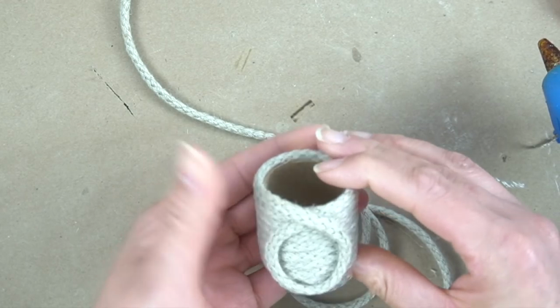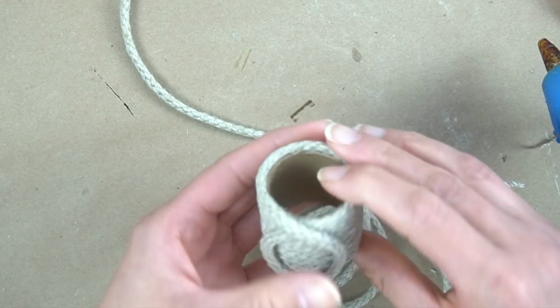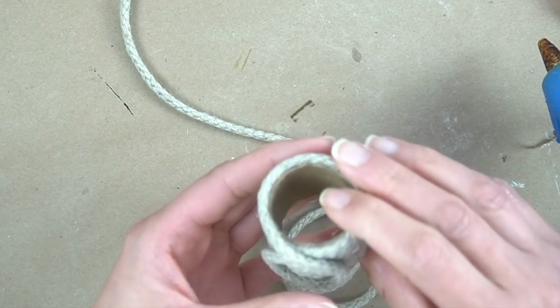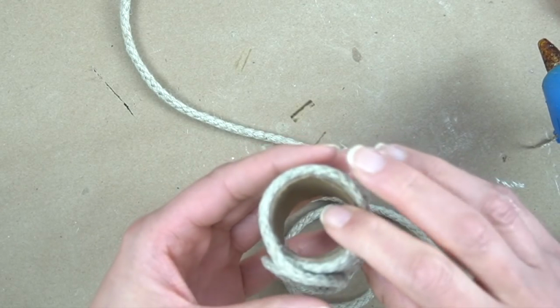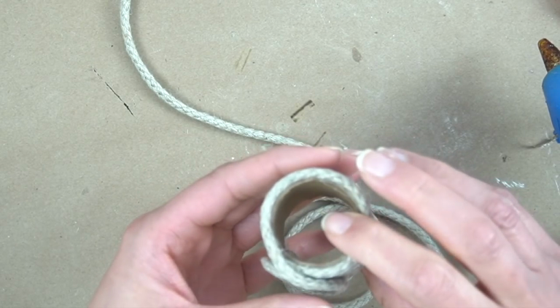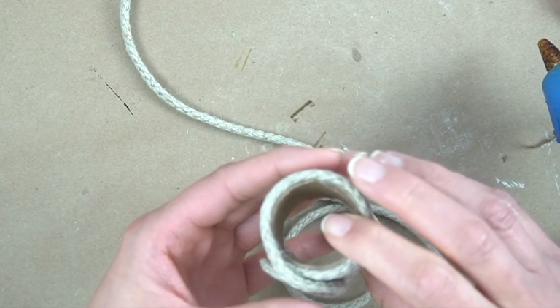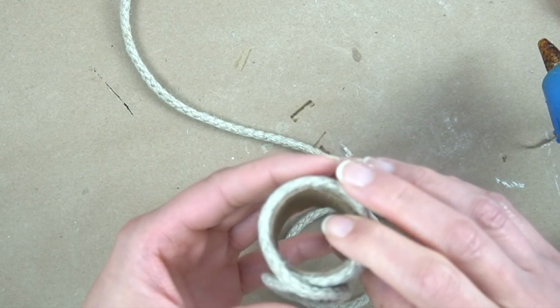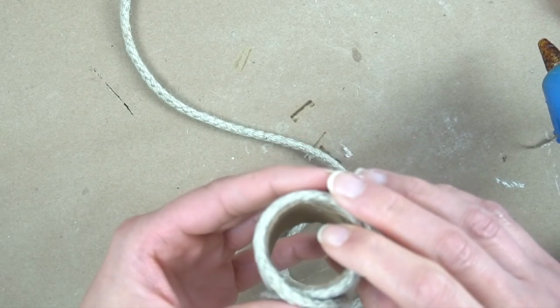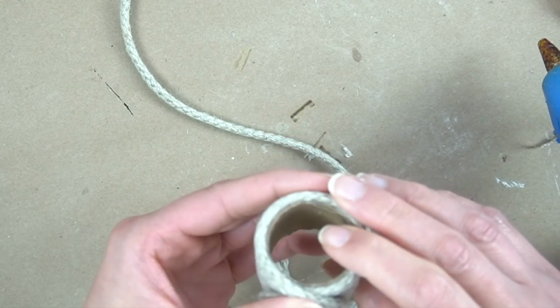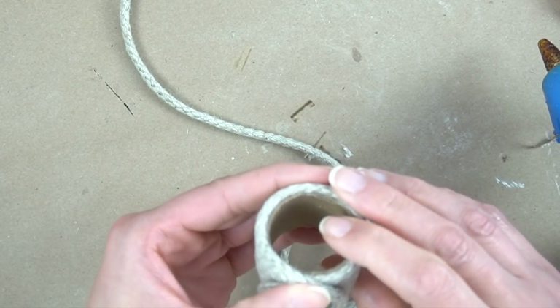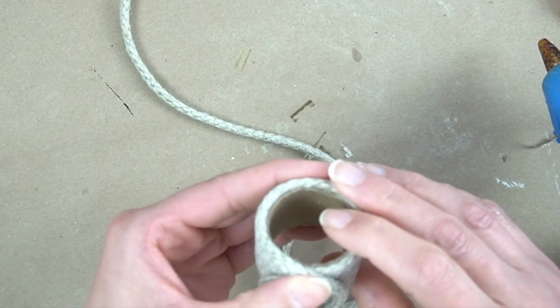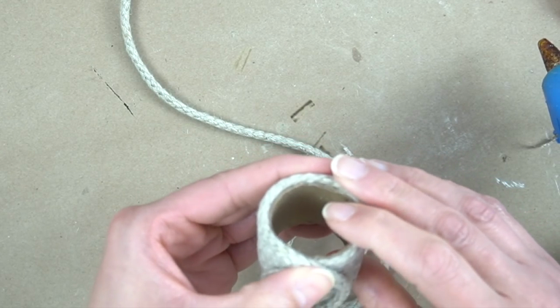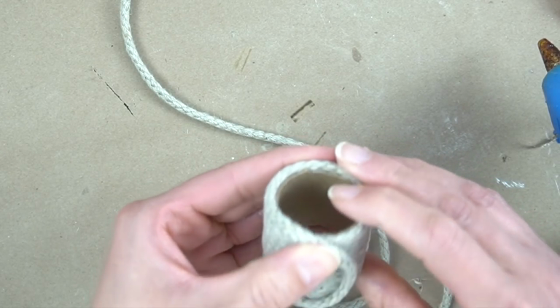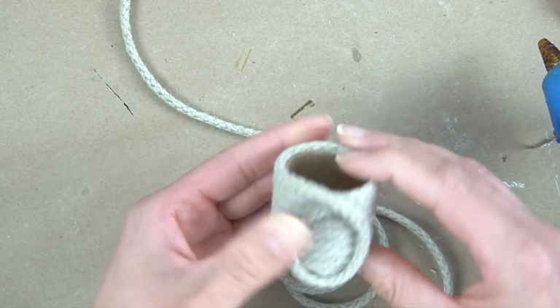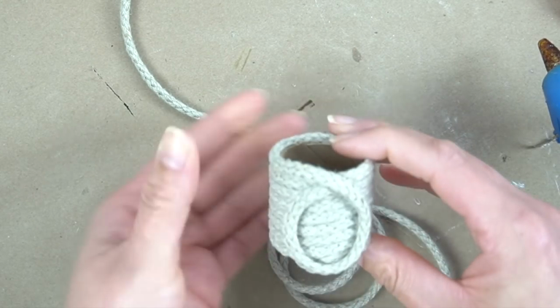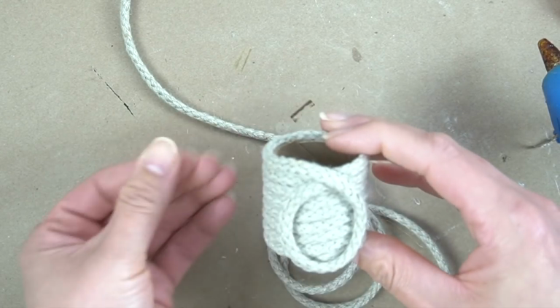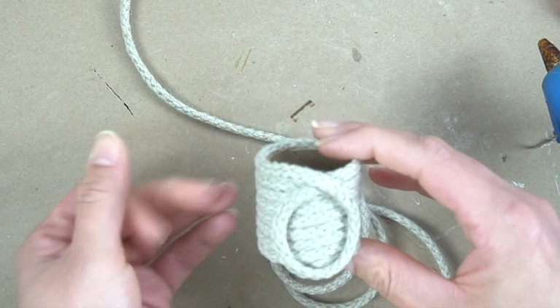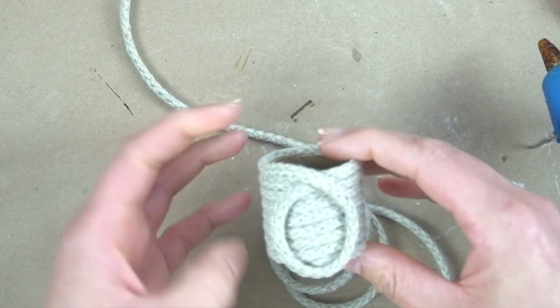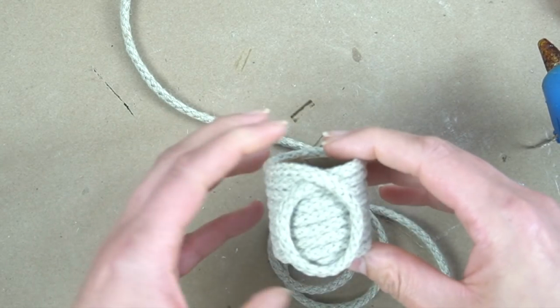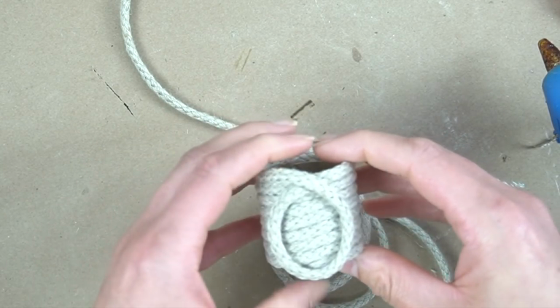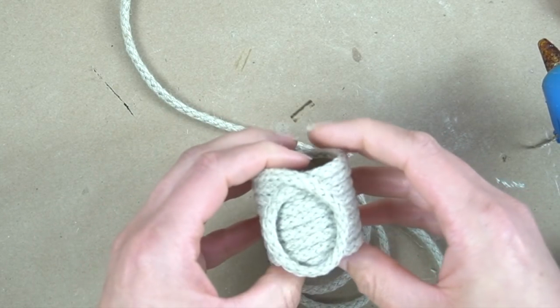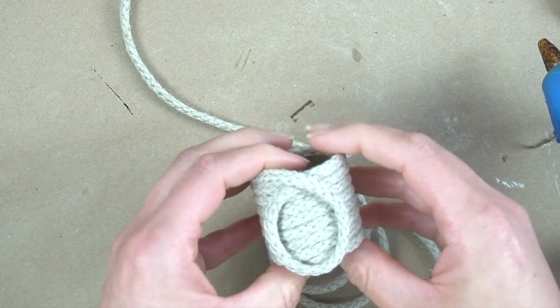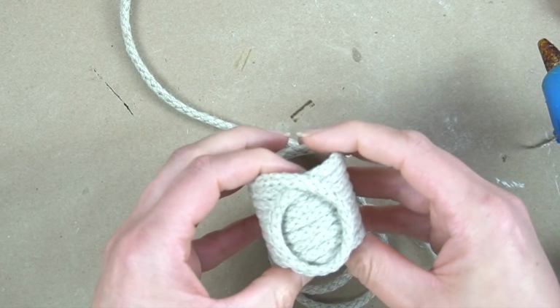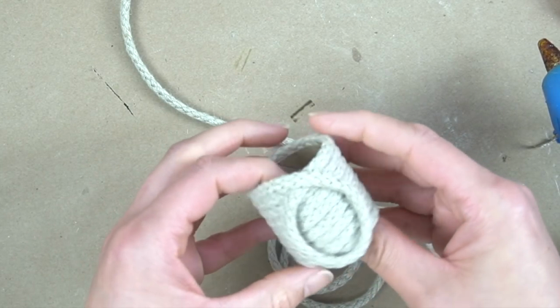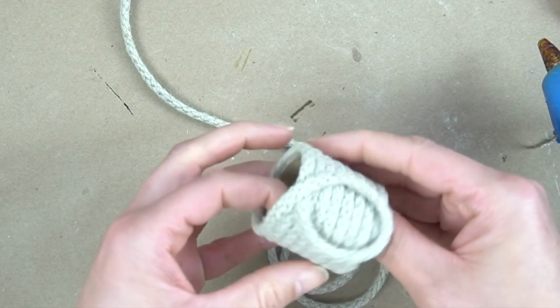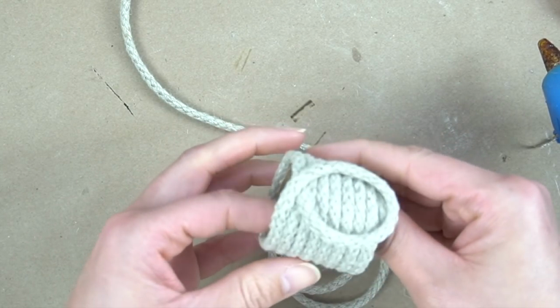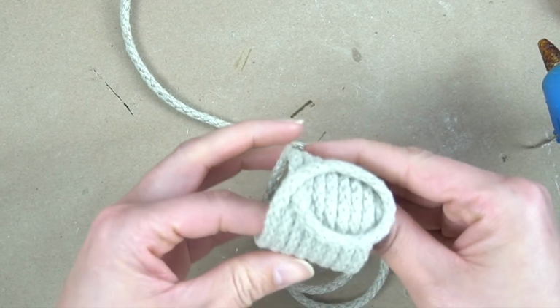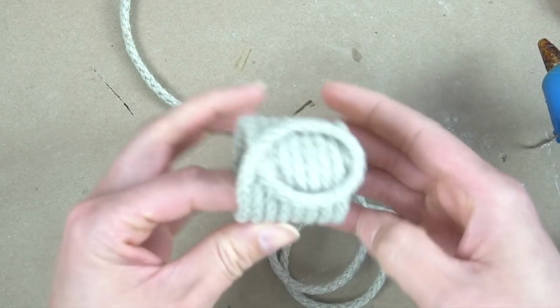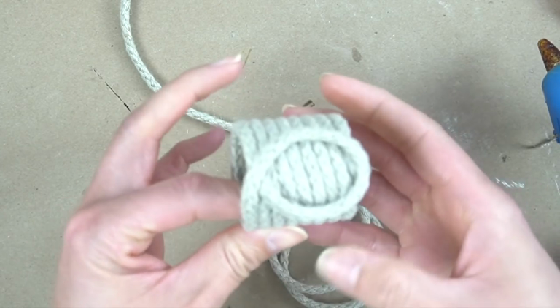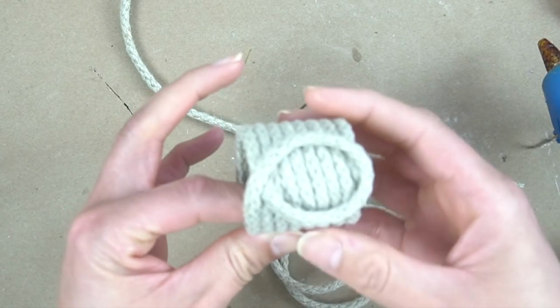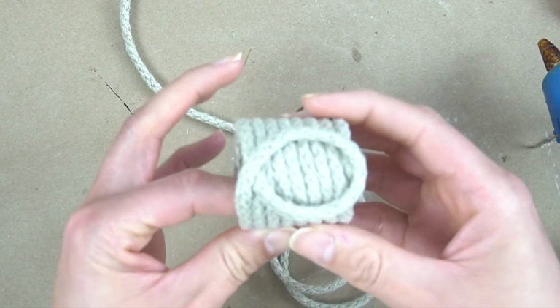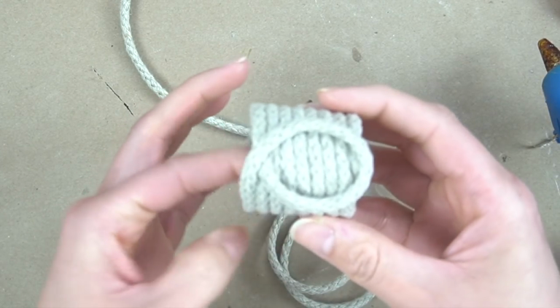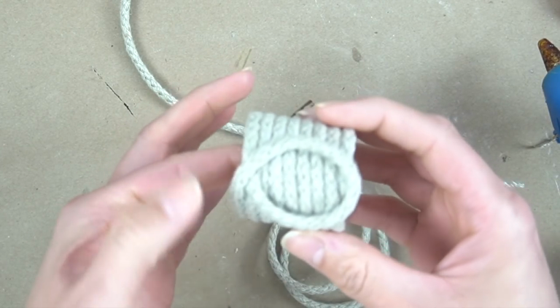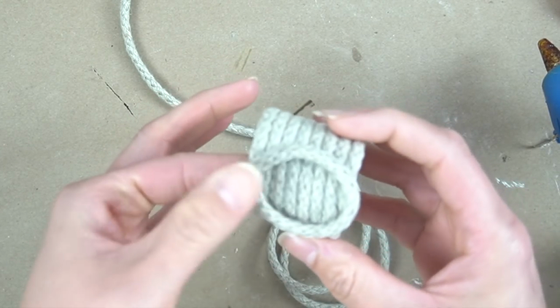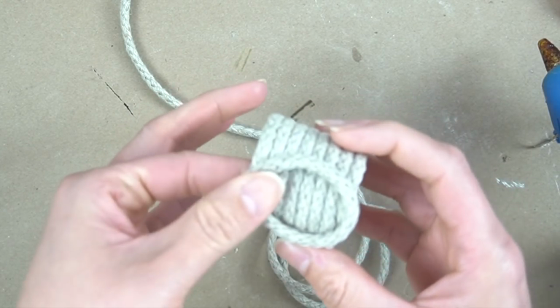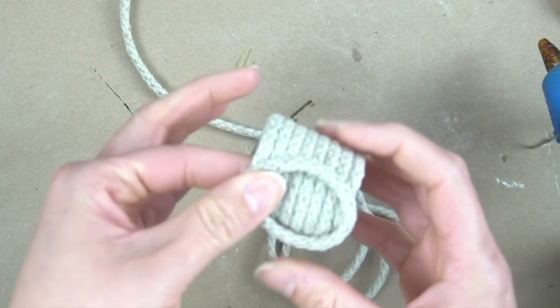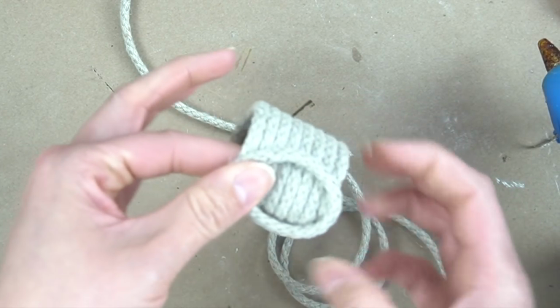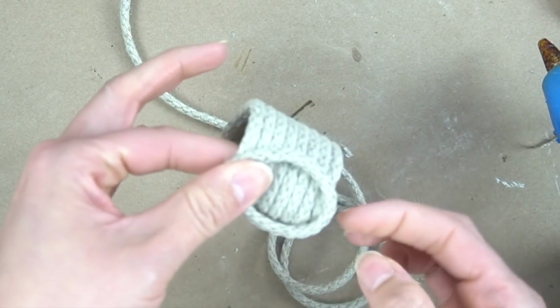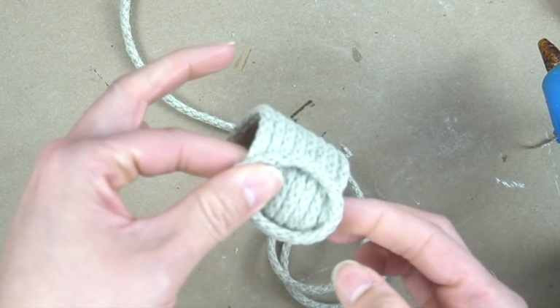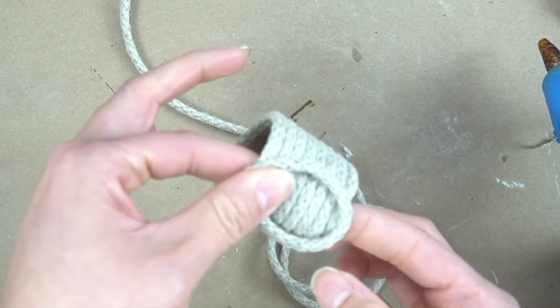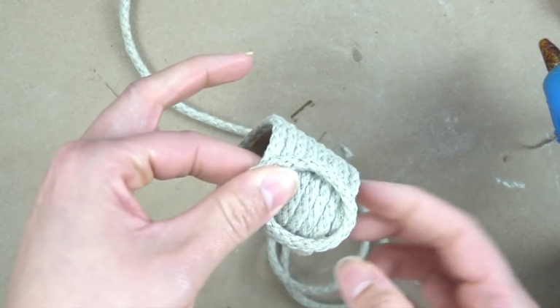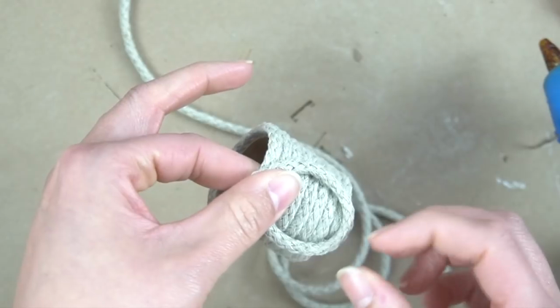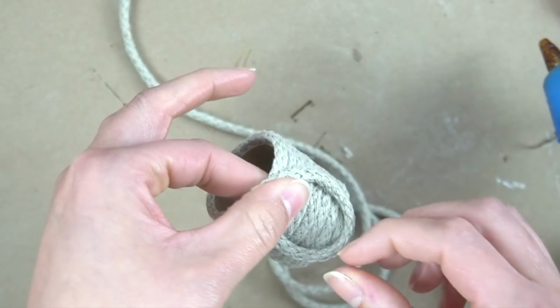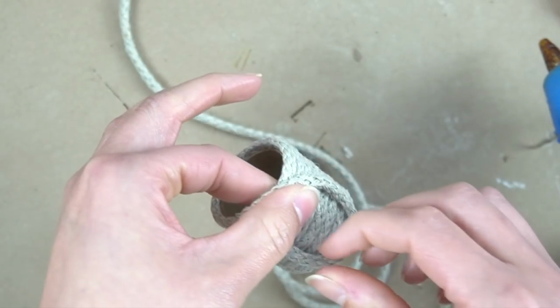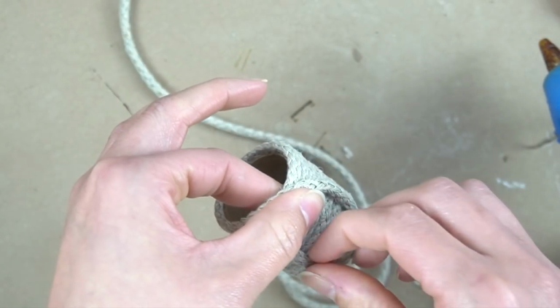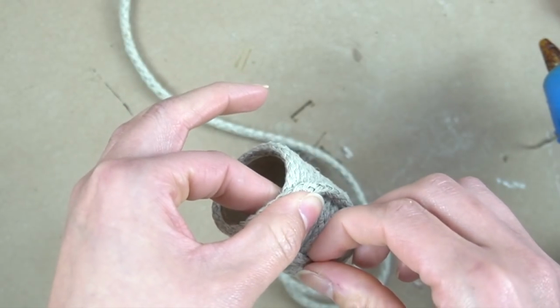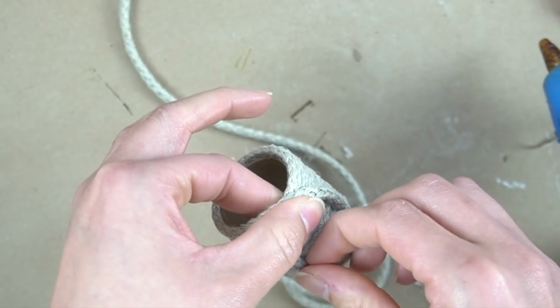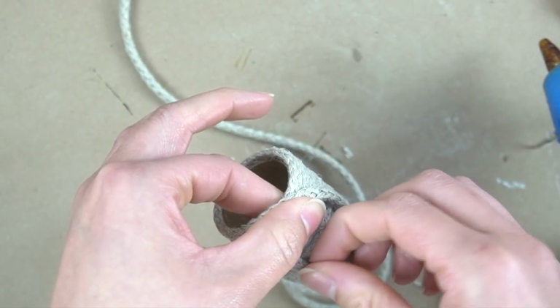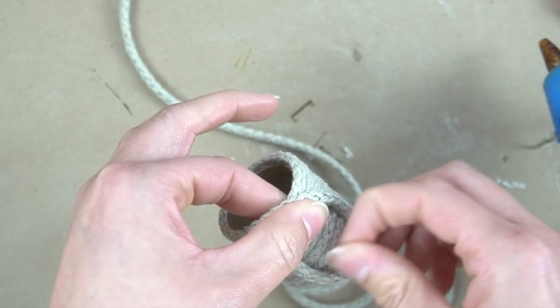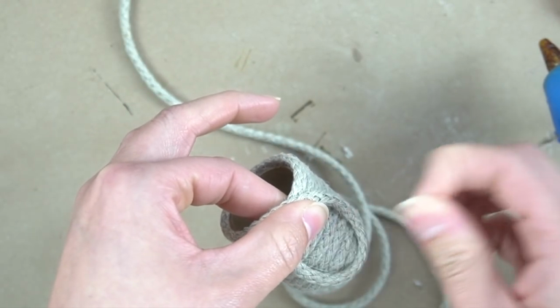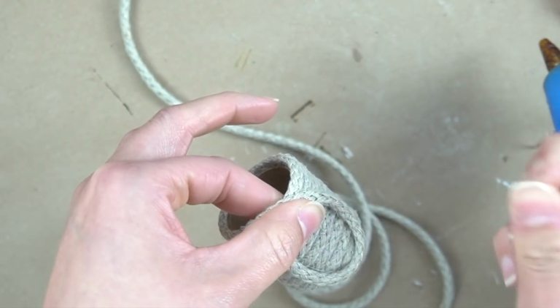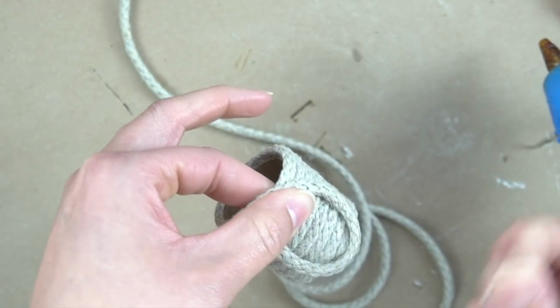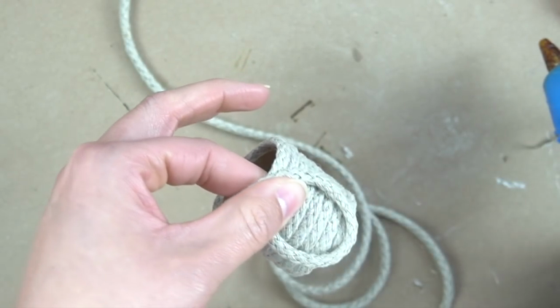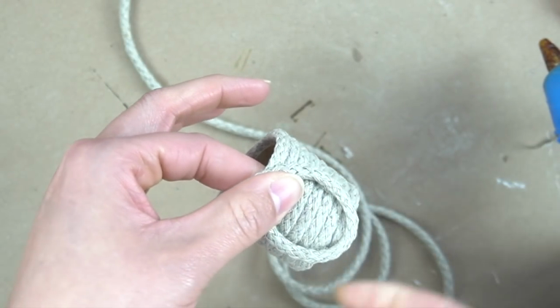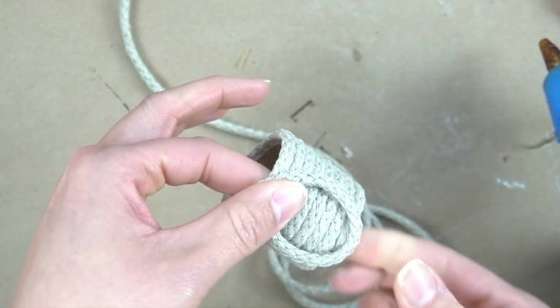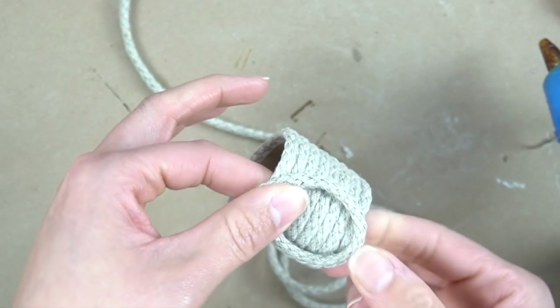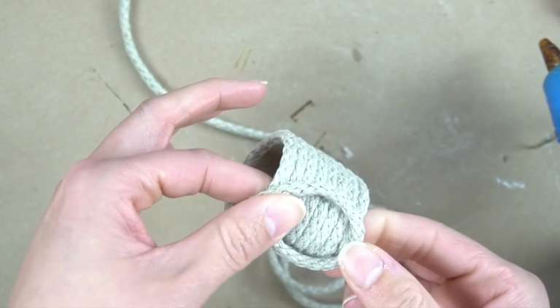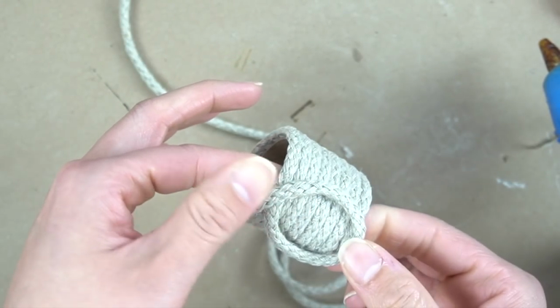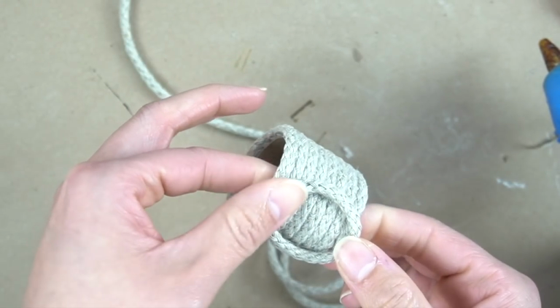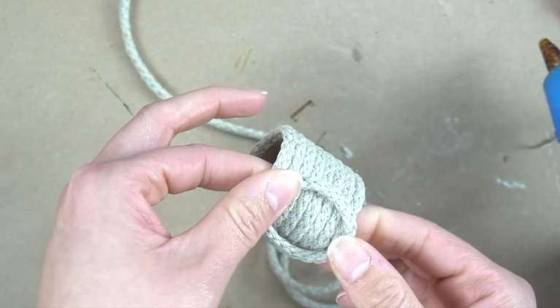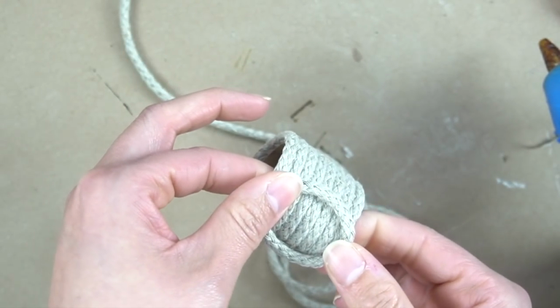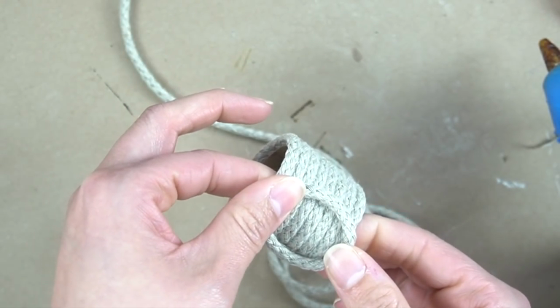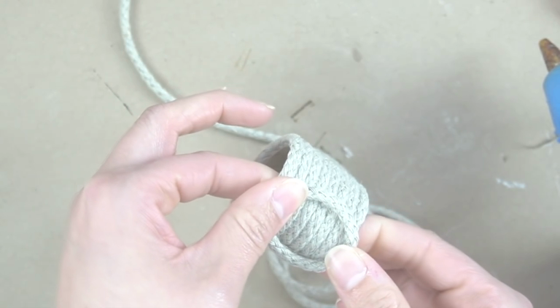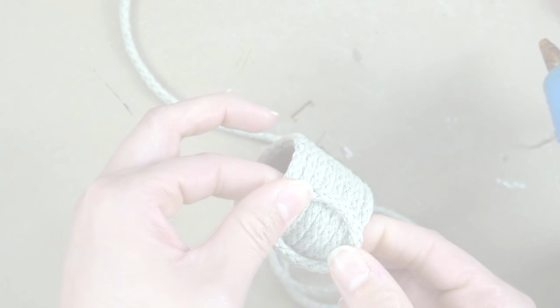And that's it for this napkin ring. However, I do think that having that little extra detail in the front really gives it a nicer look.